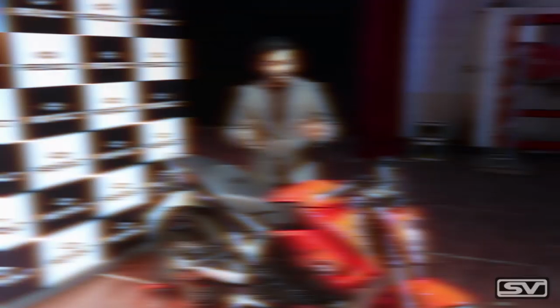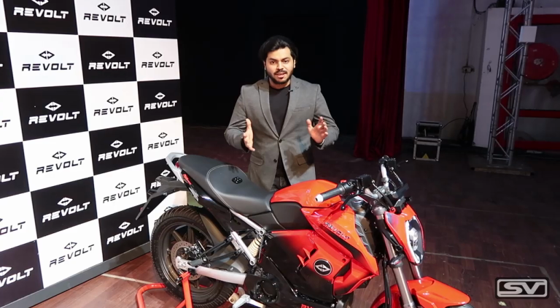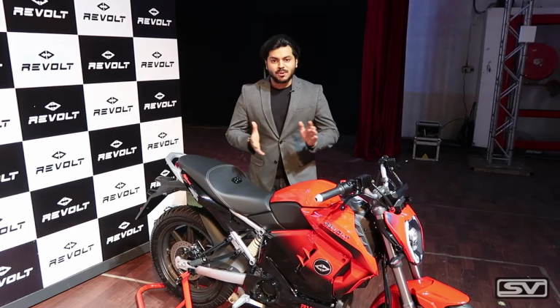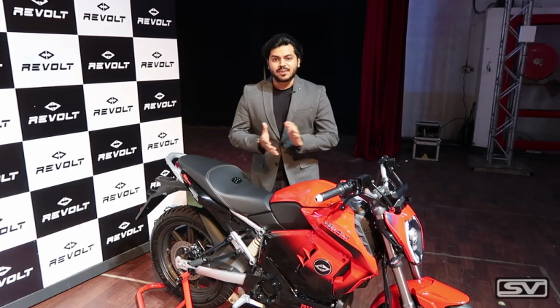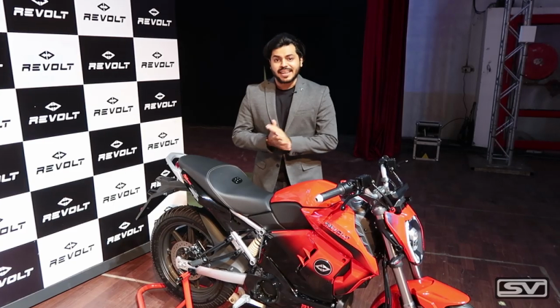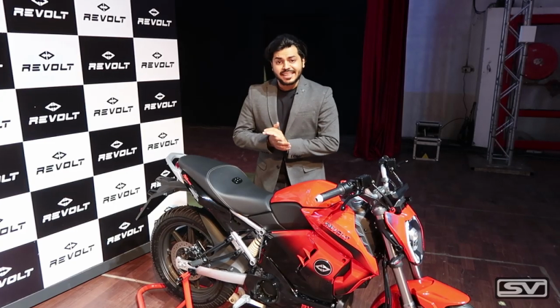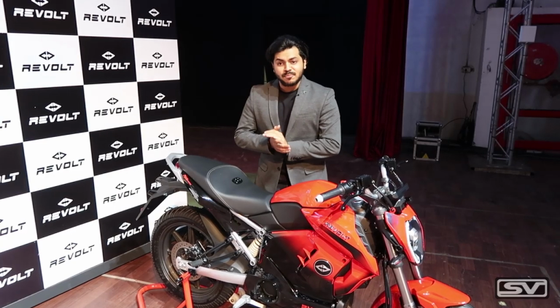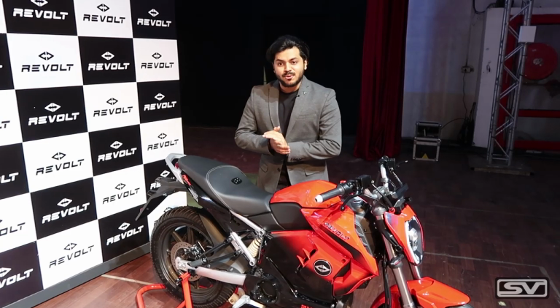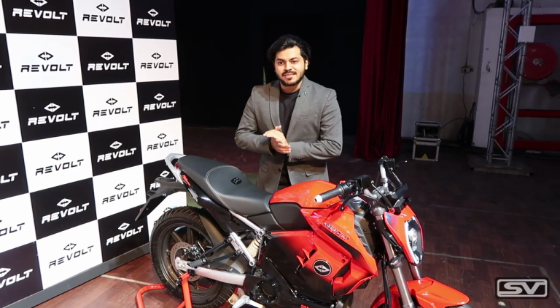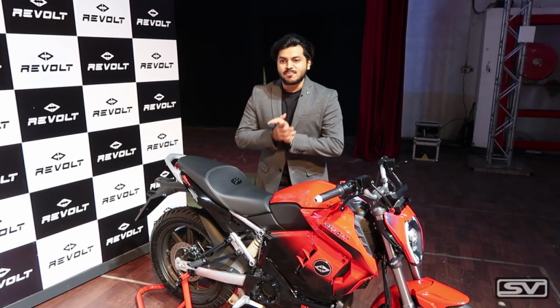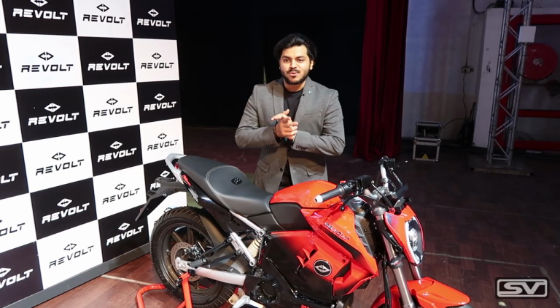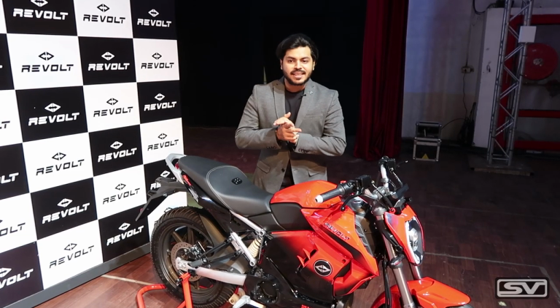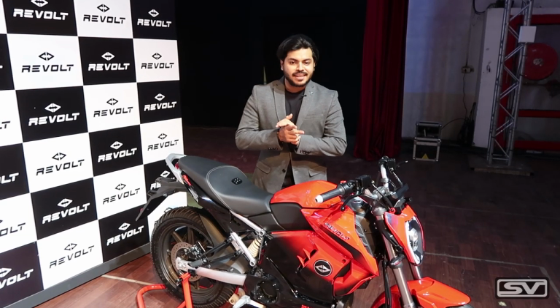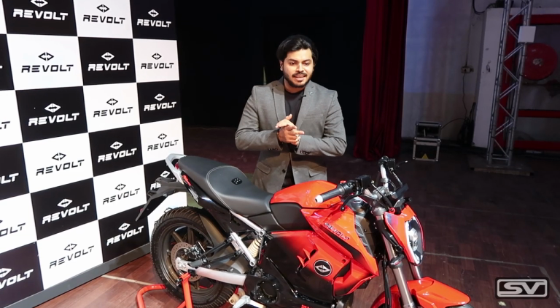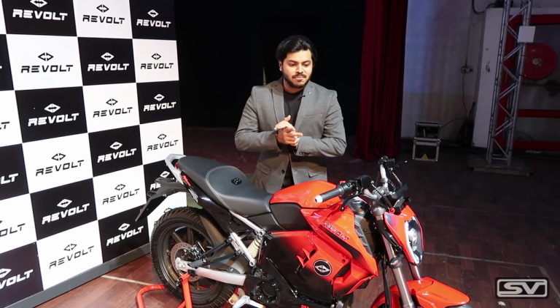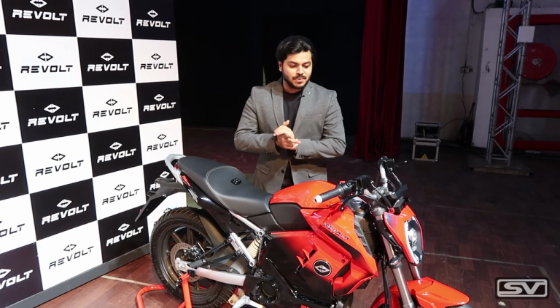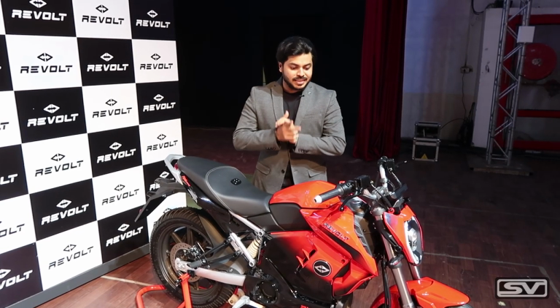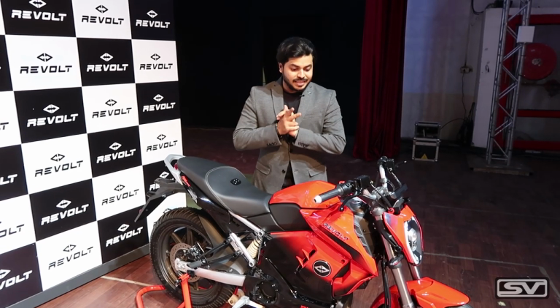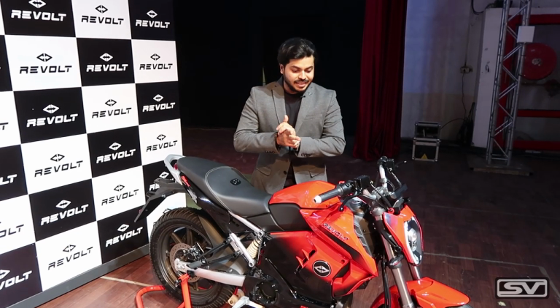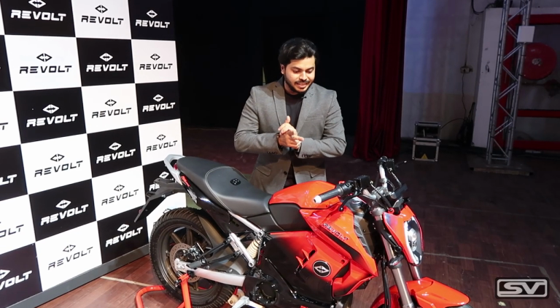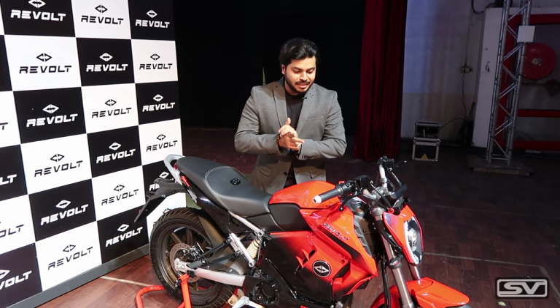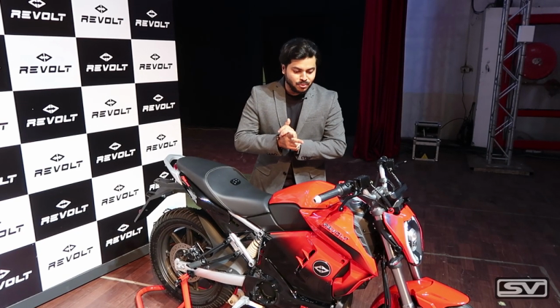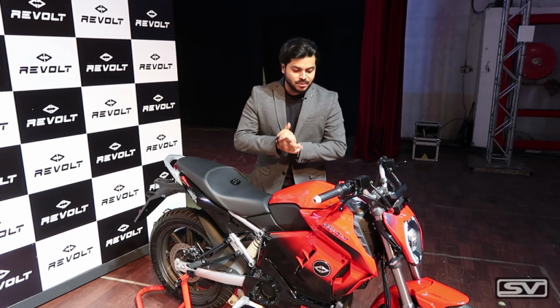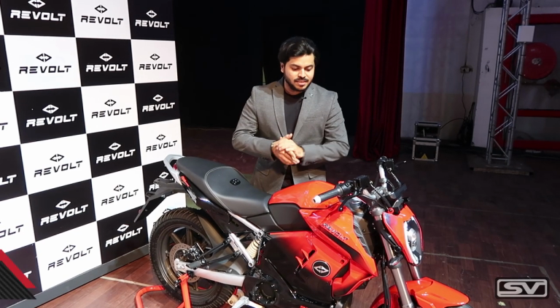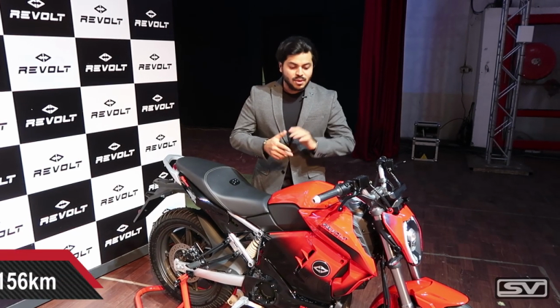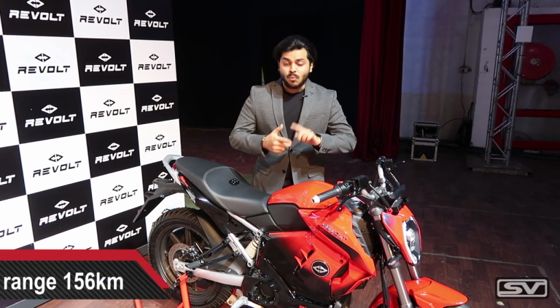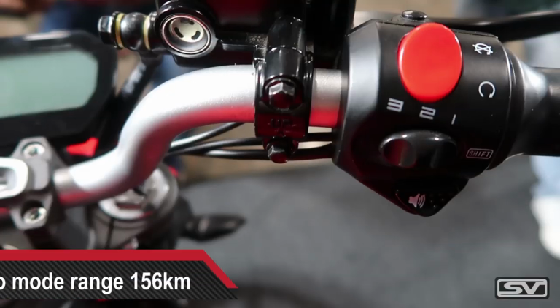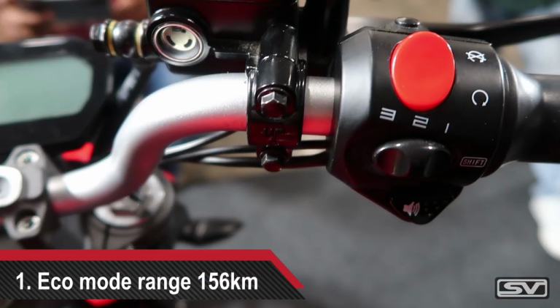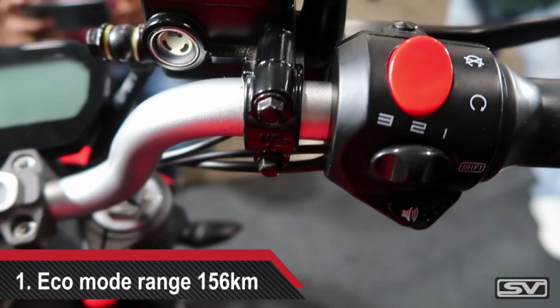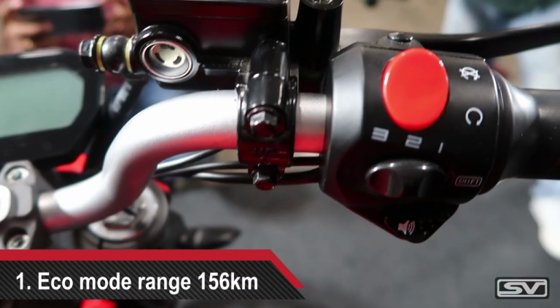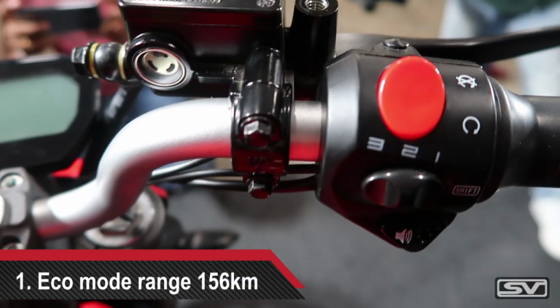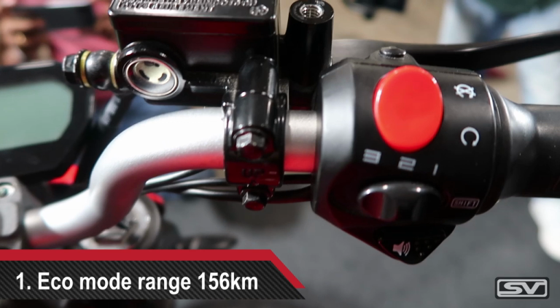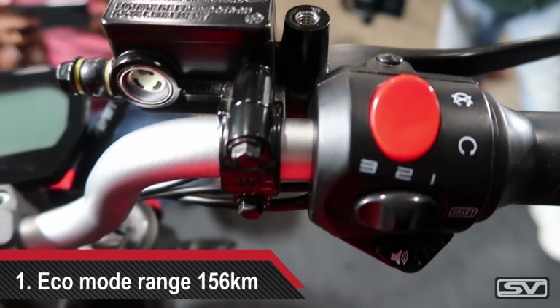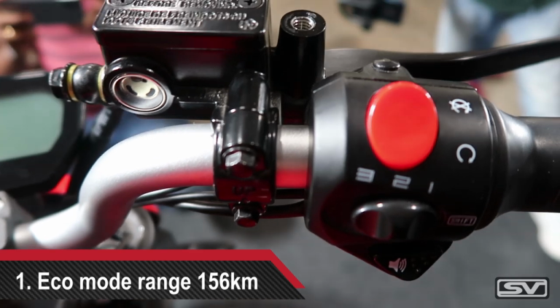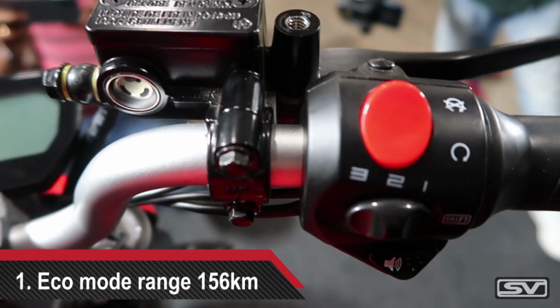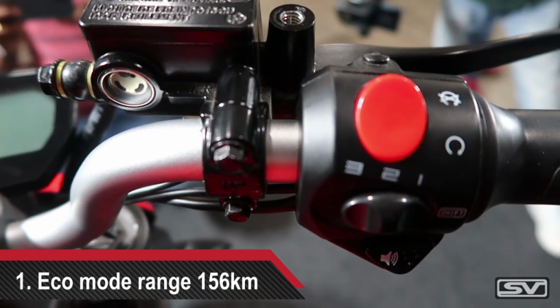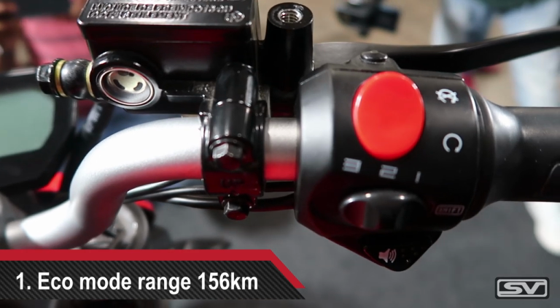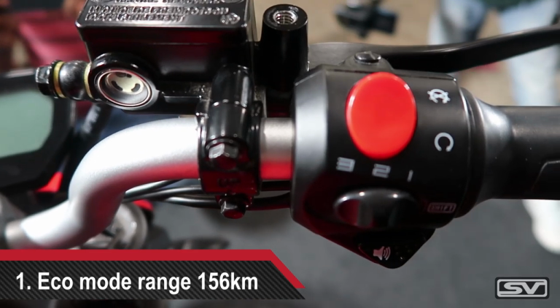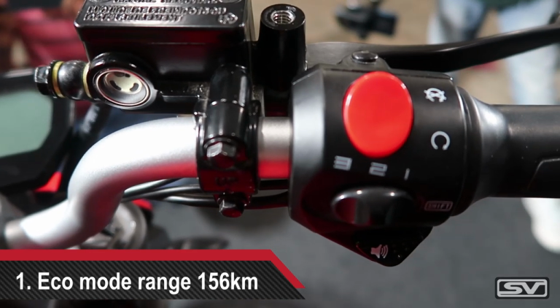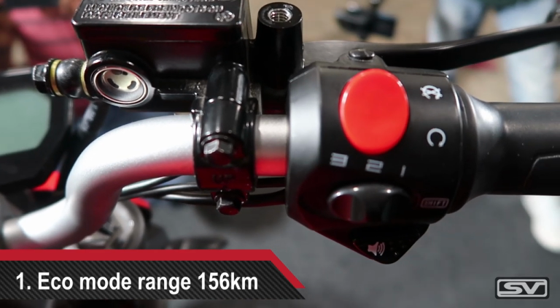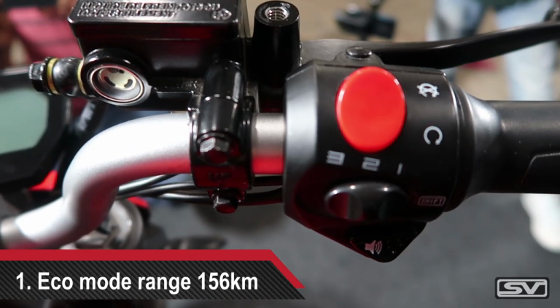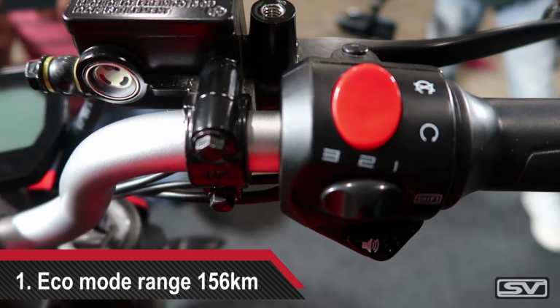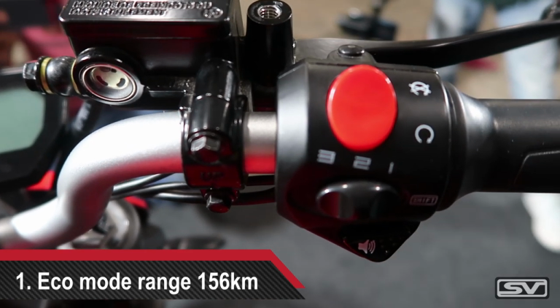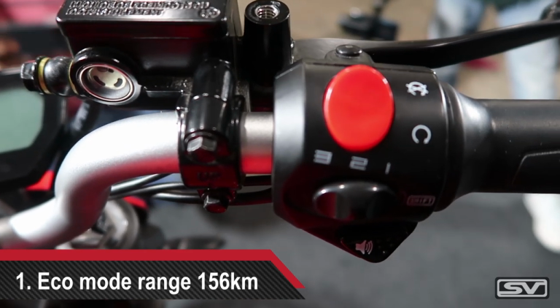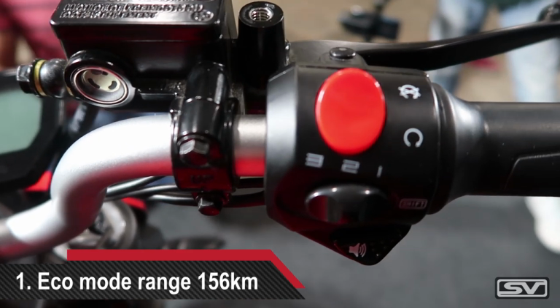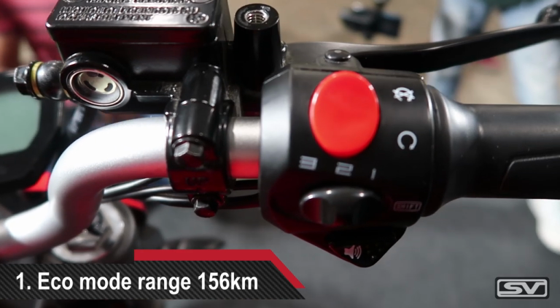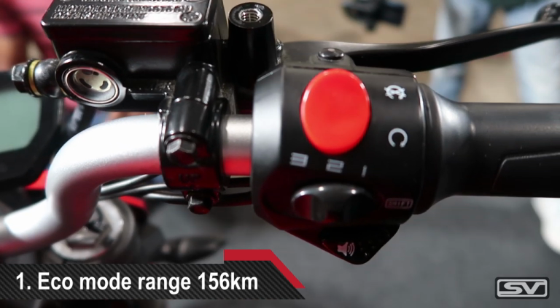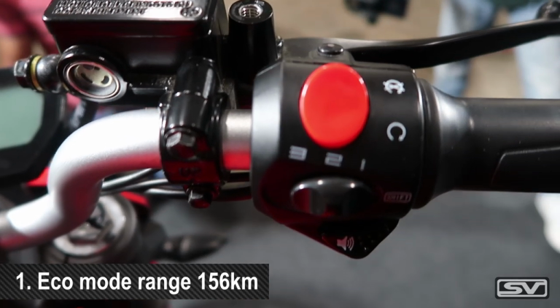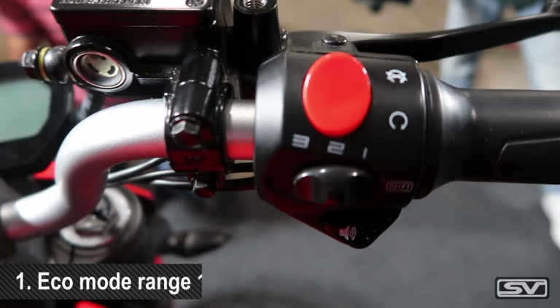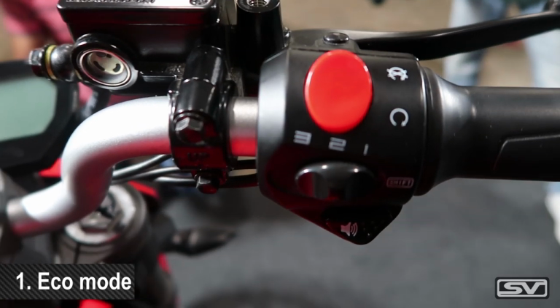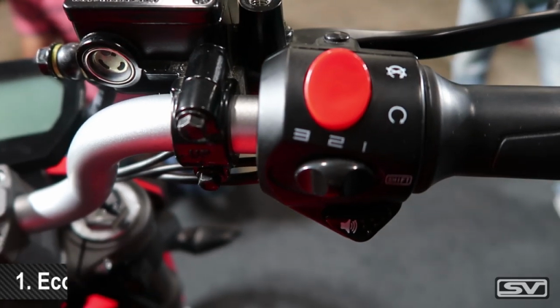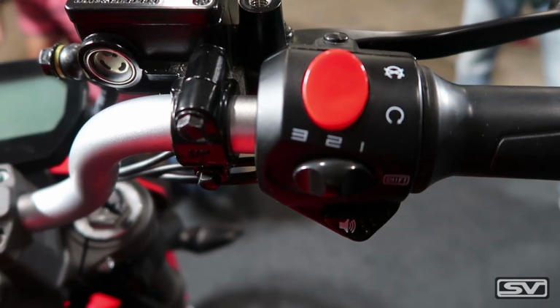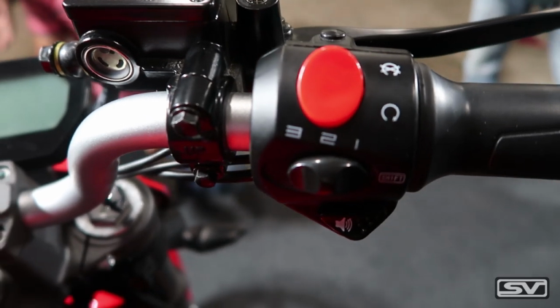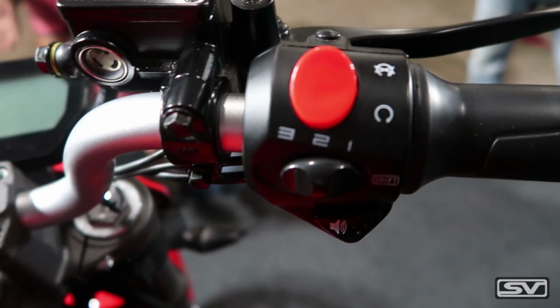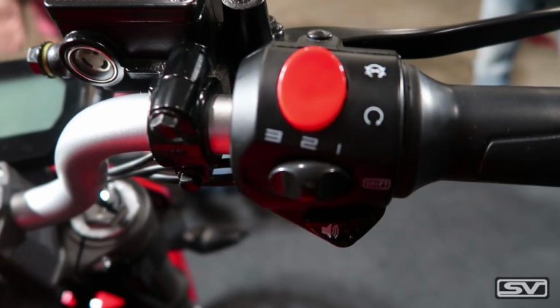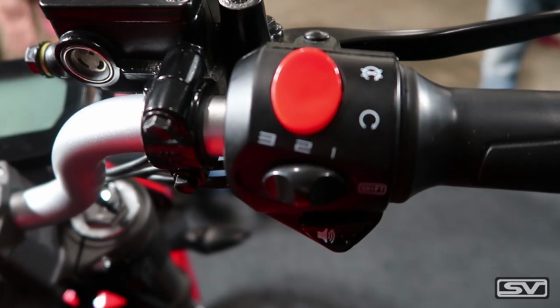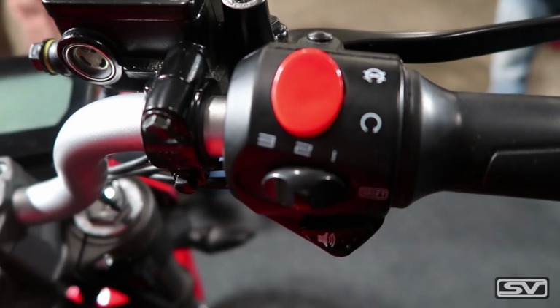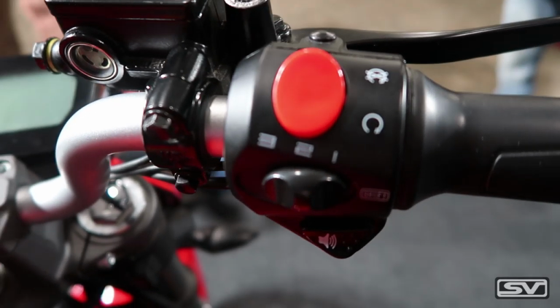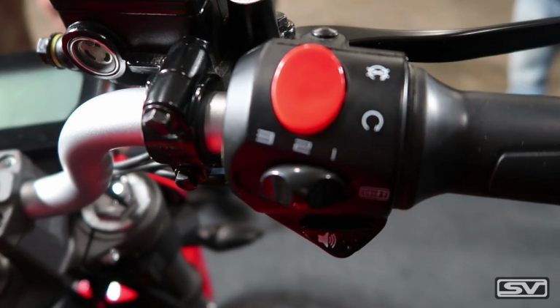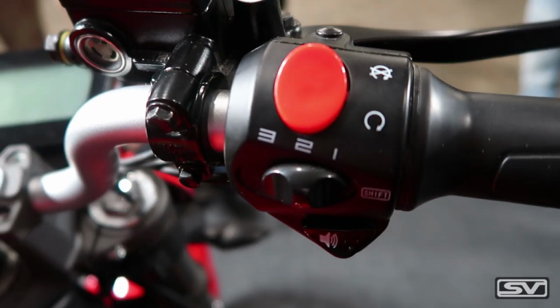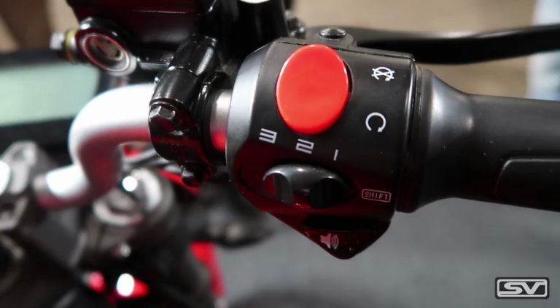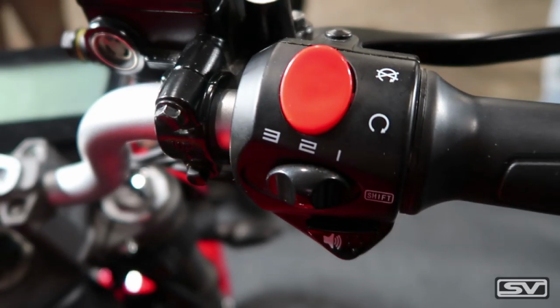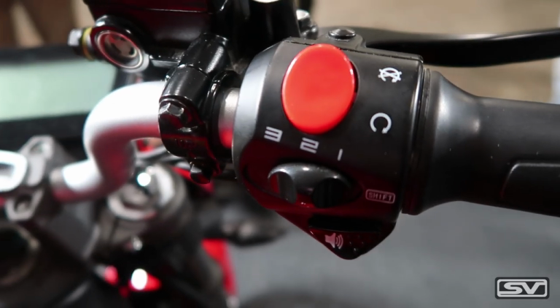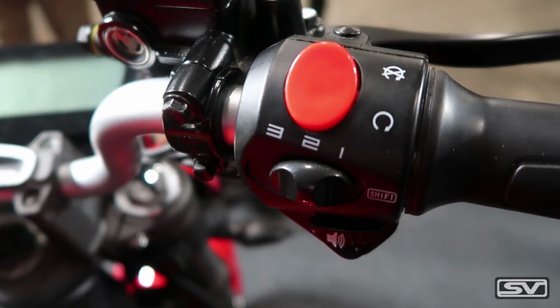Talking about the riding modes, this motorcycle comes with three riding modes — one, two, and three — with one being the least power and three being the most power.